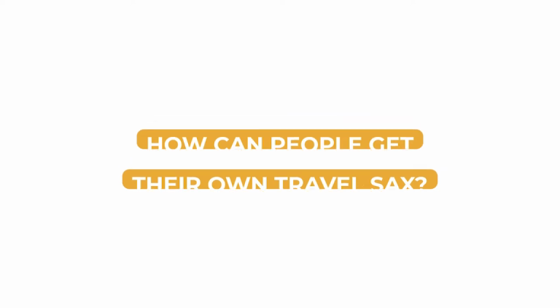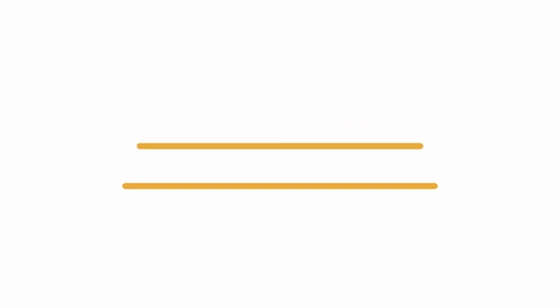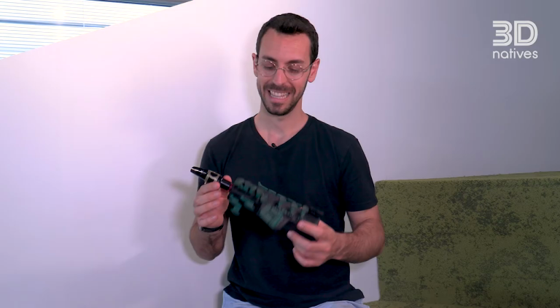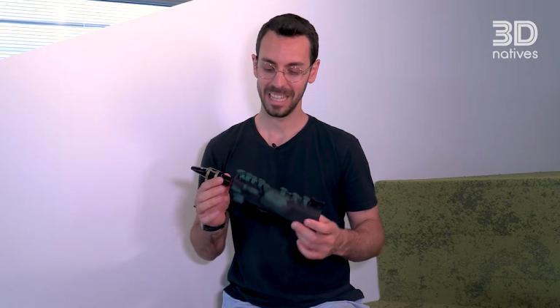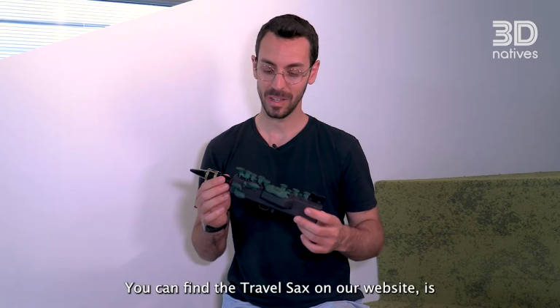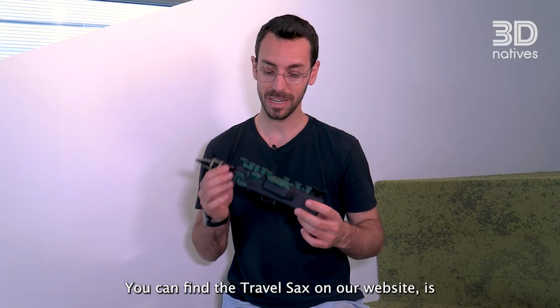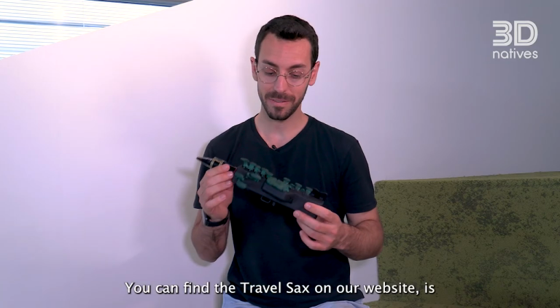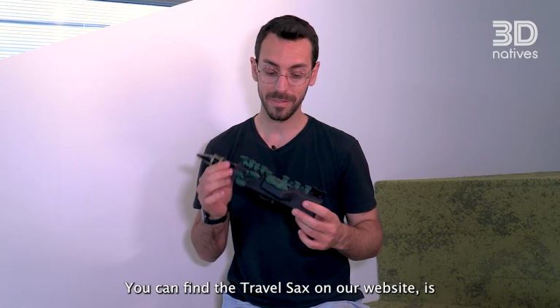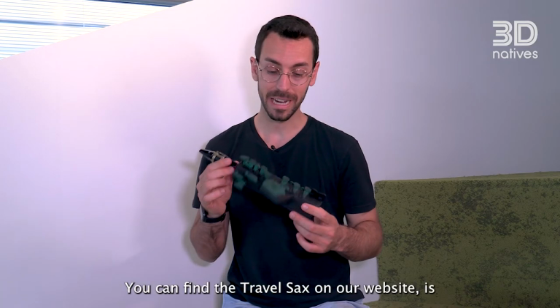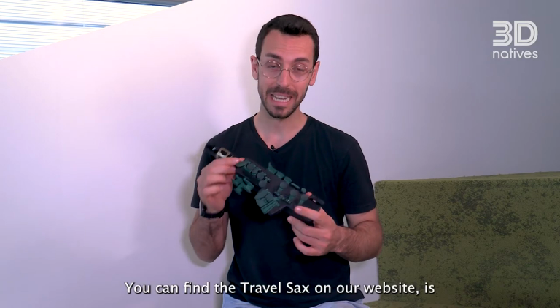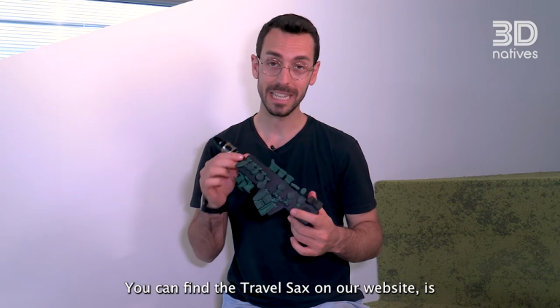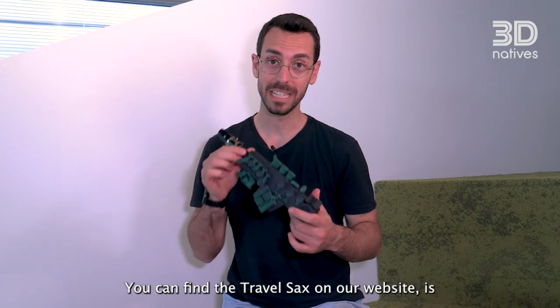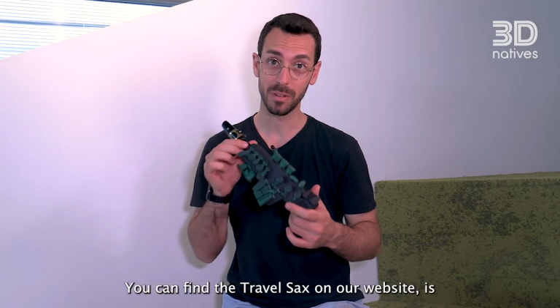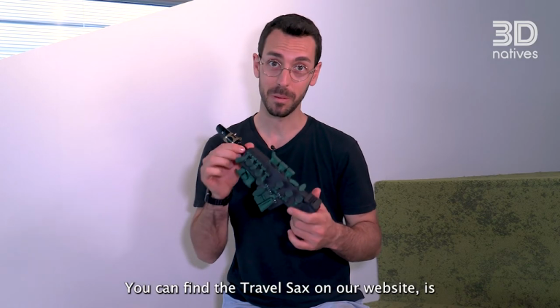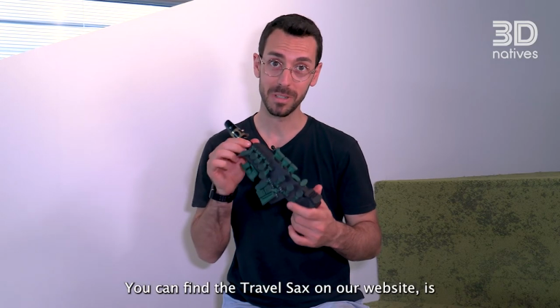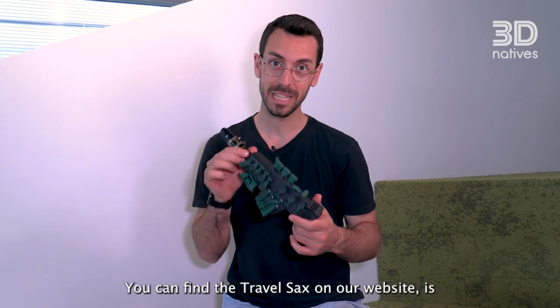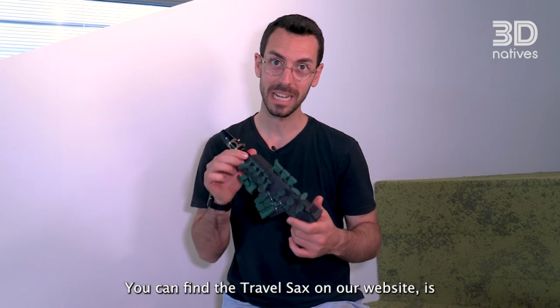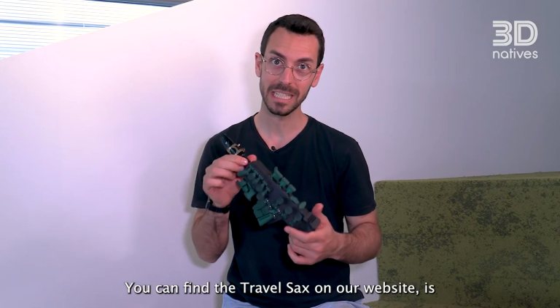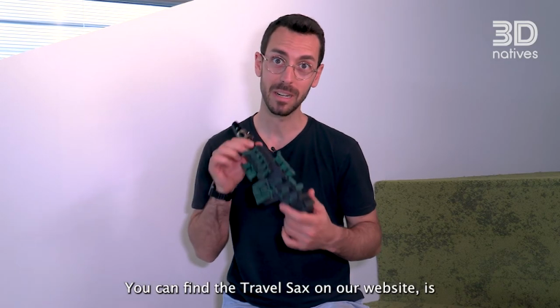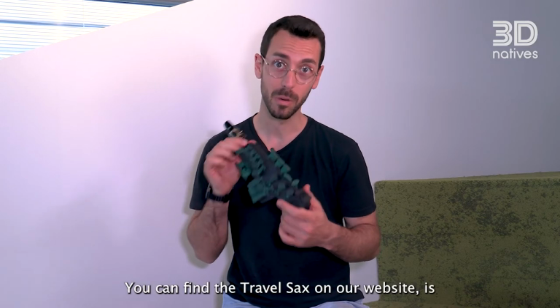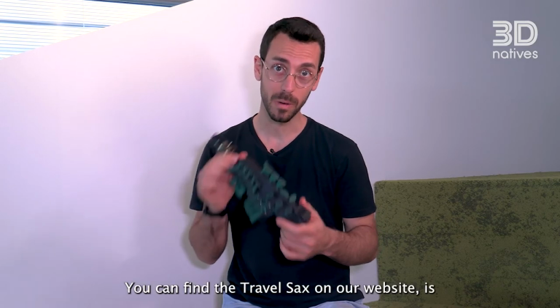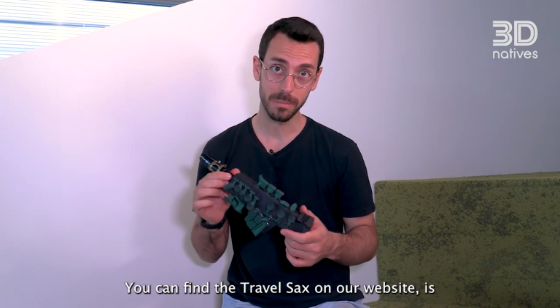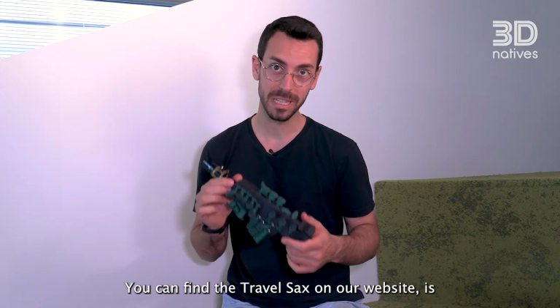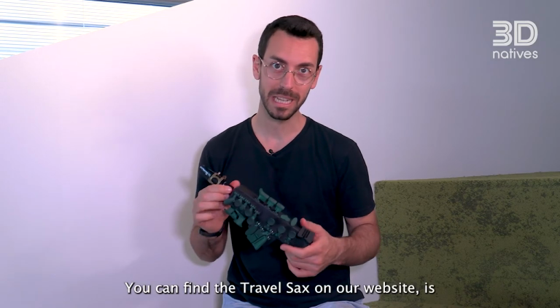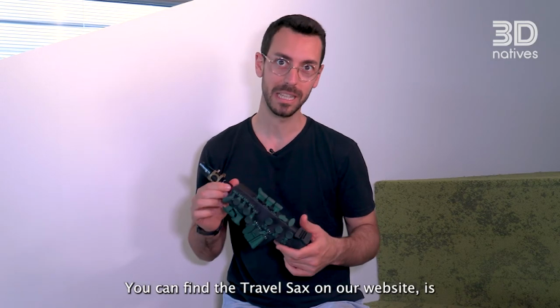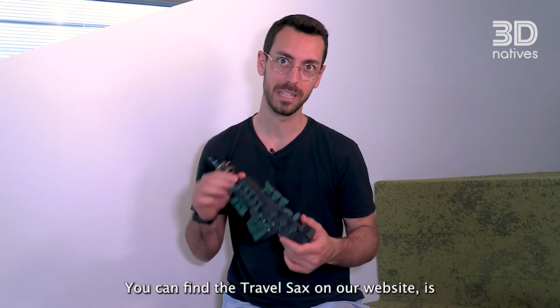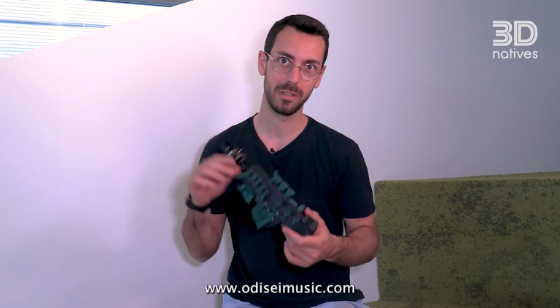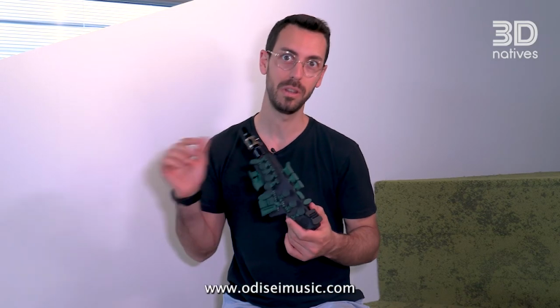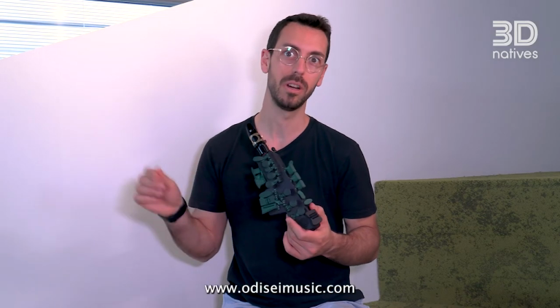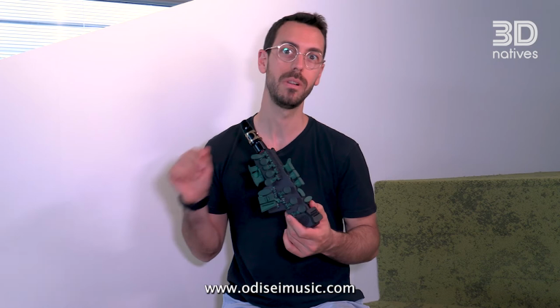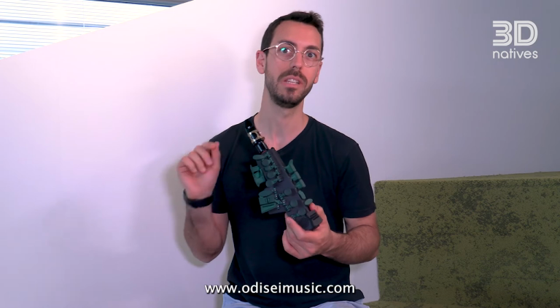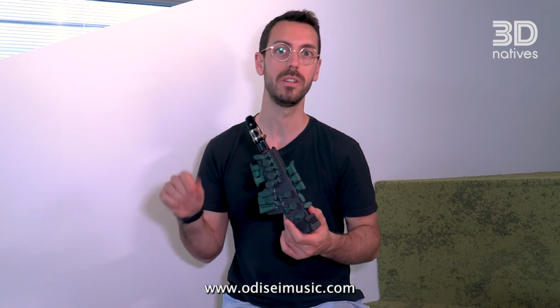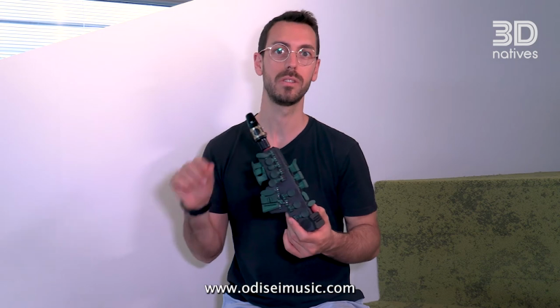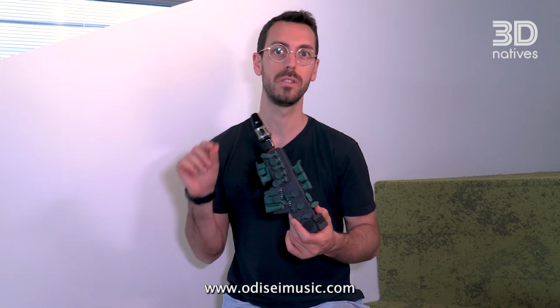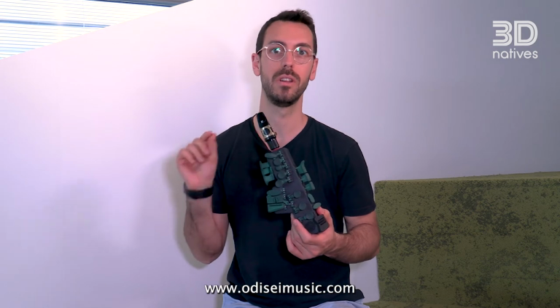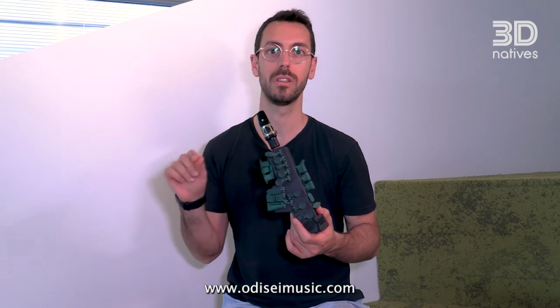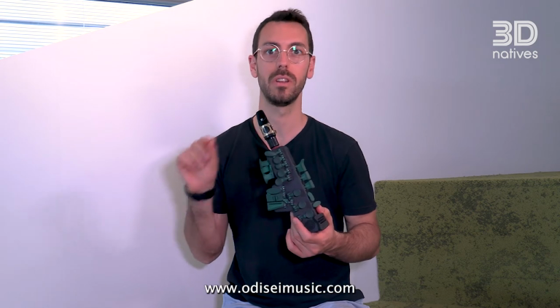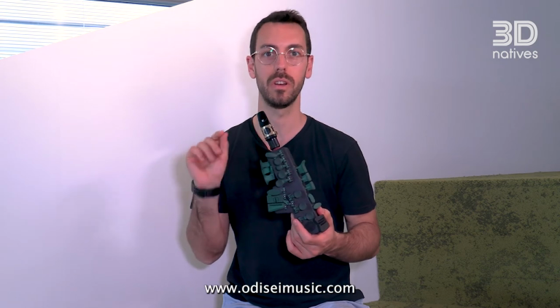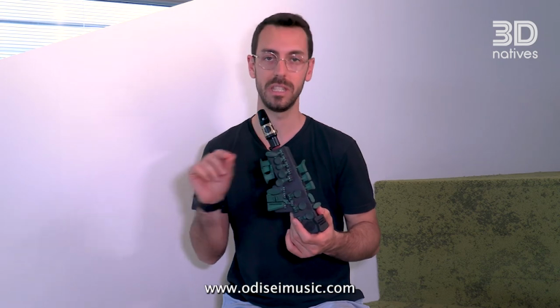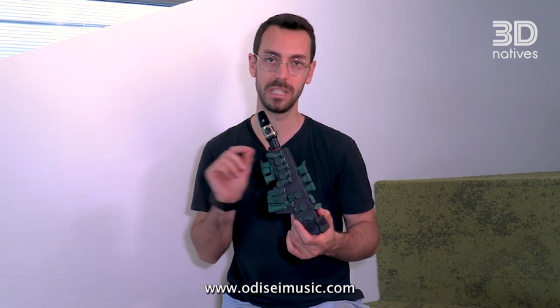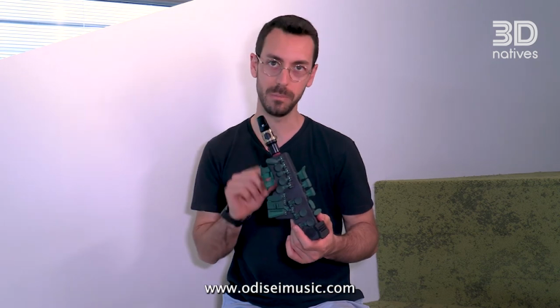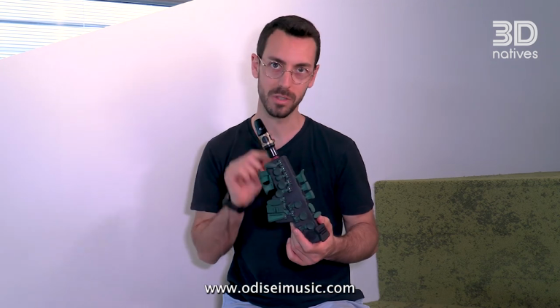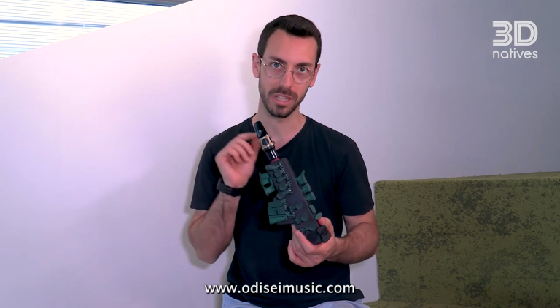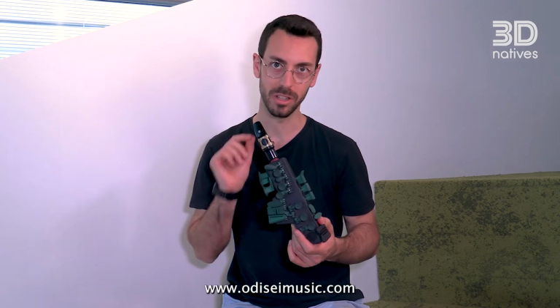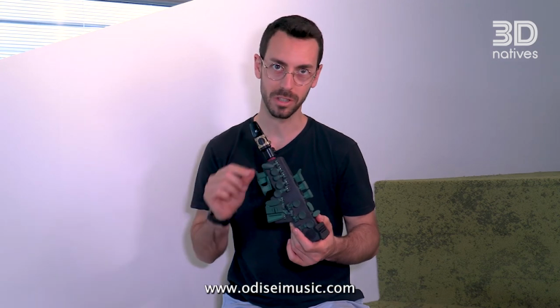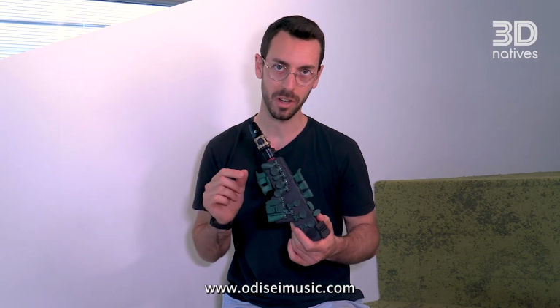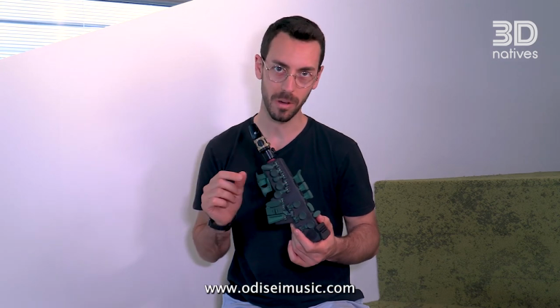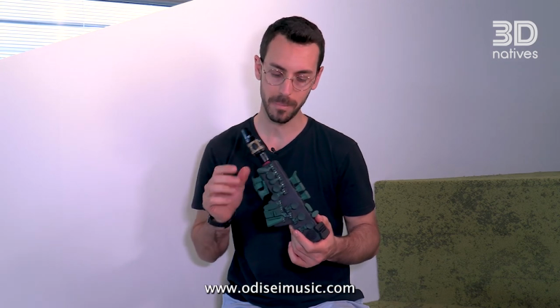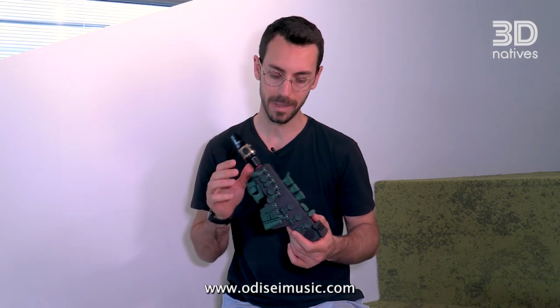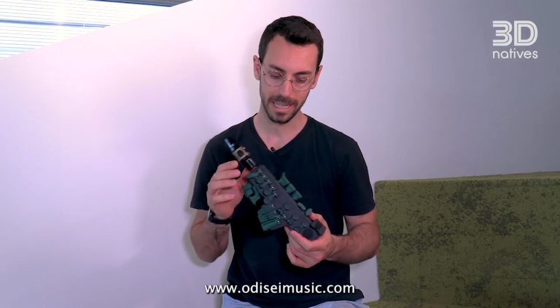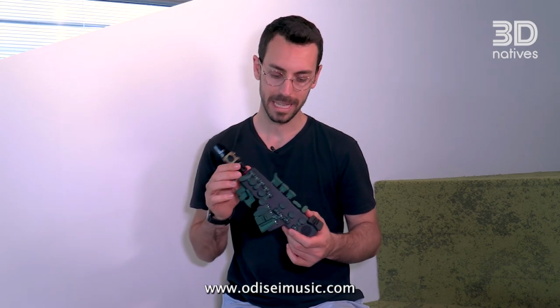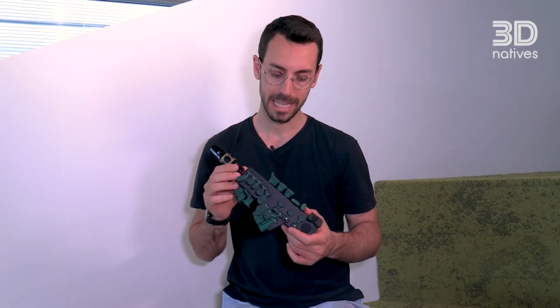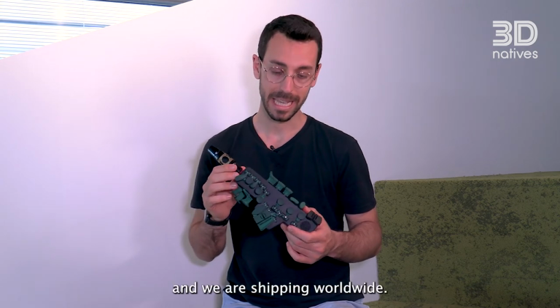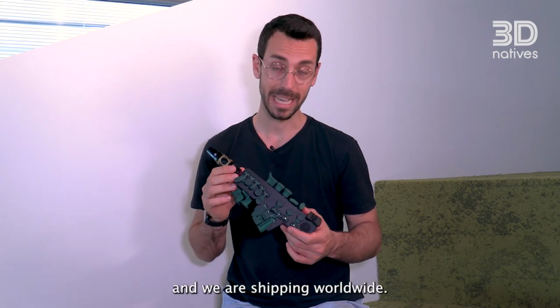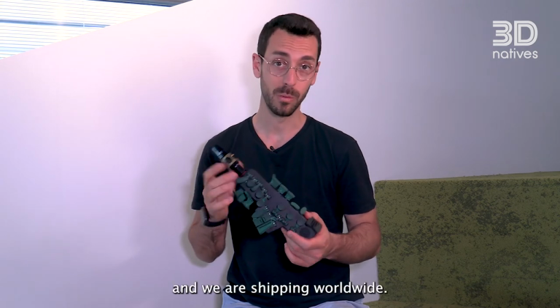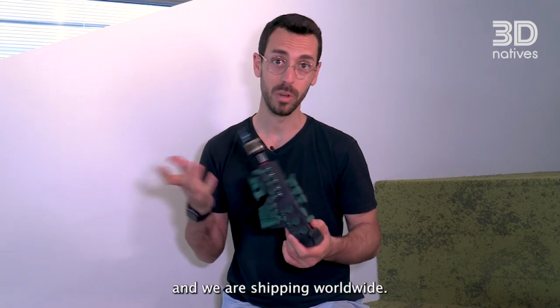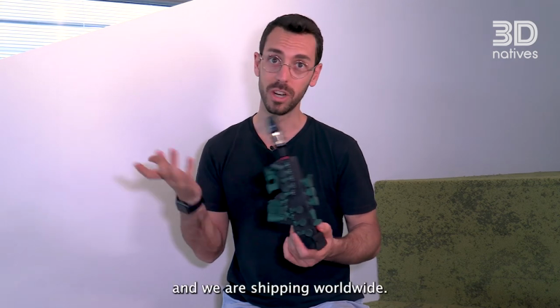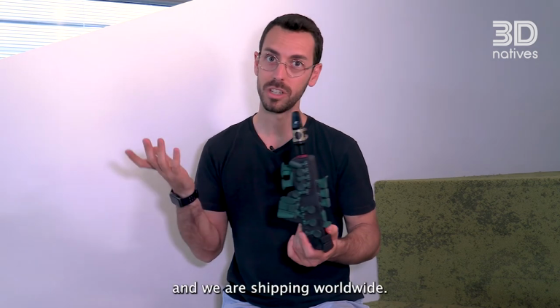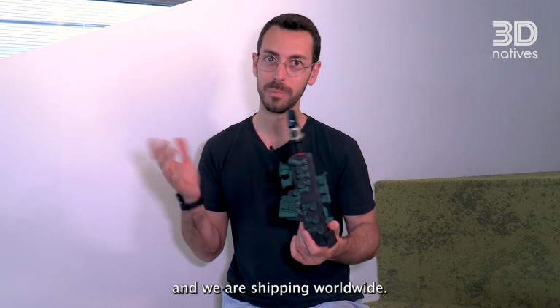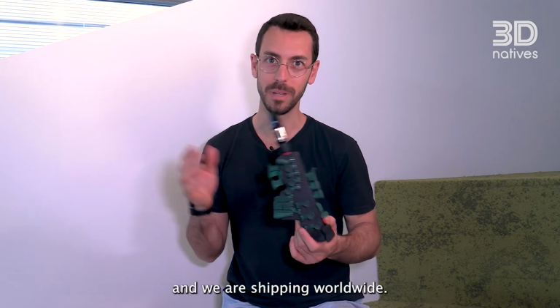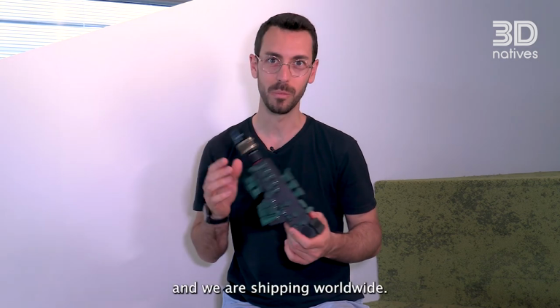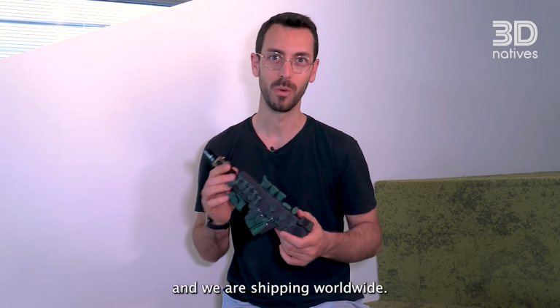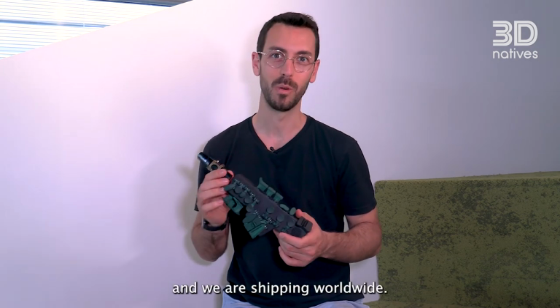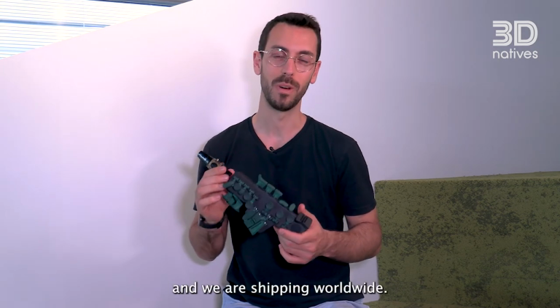You can find the Travel Sax on our website, it's www.odysseymusic.com, and we are shipping worldwide.